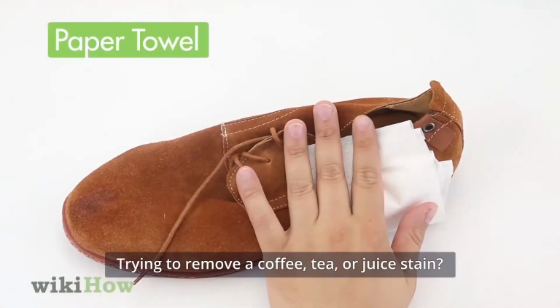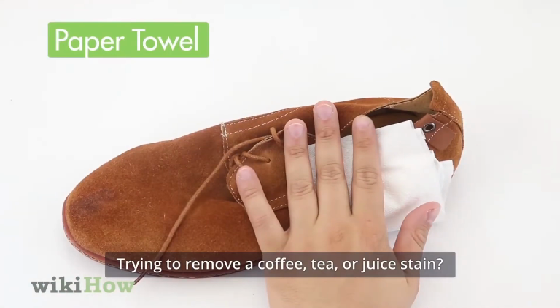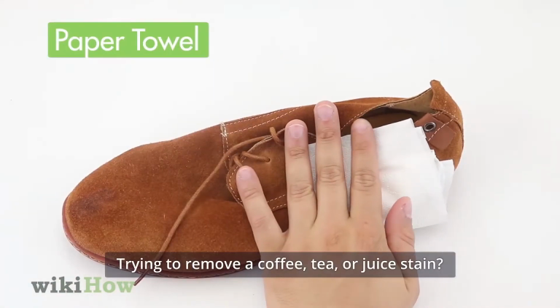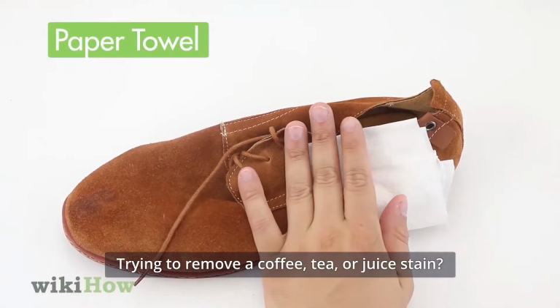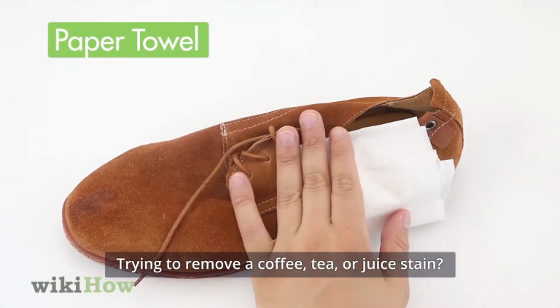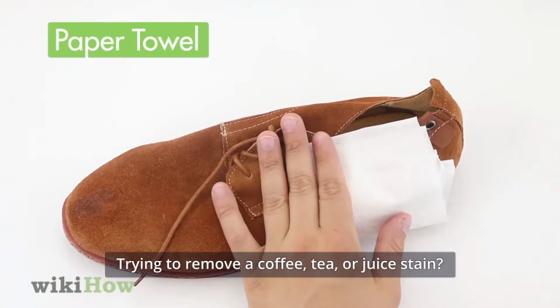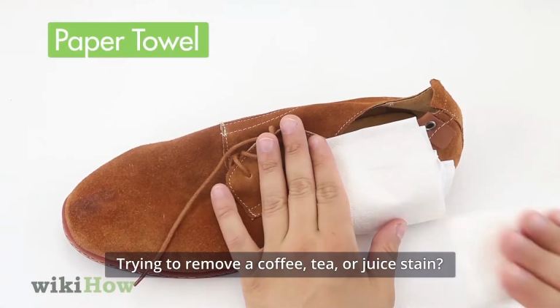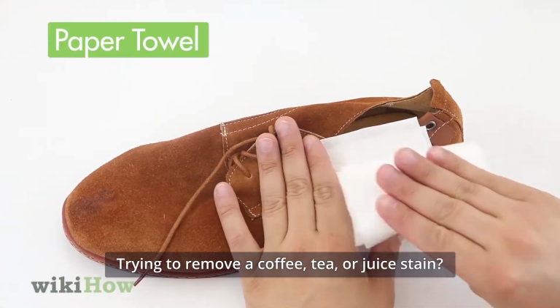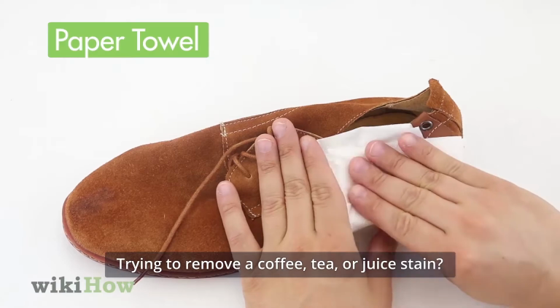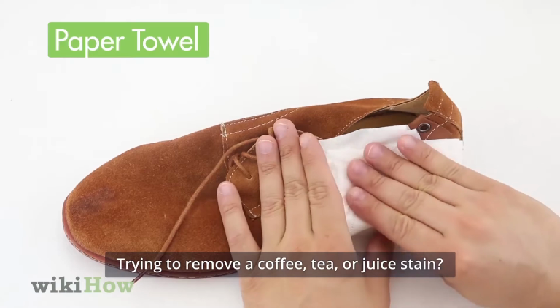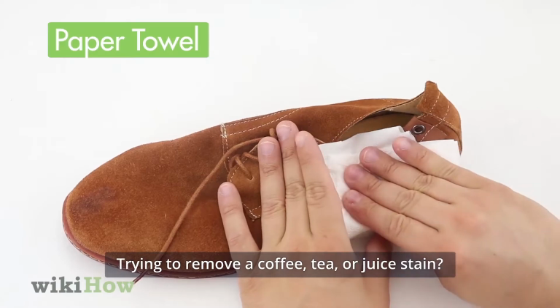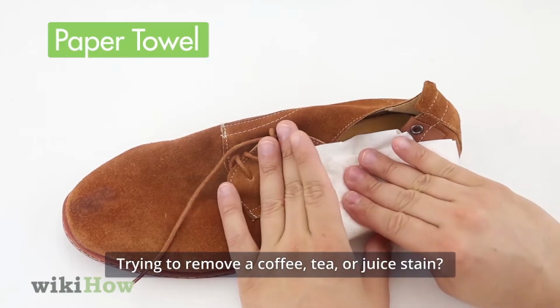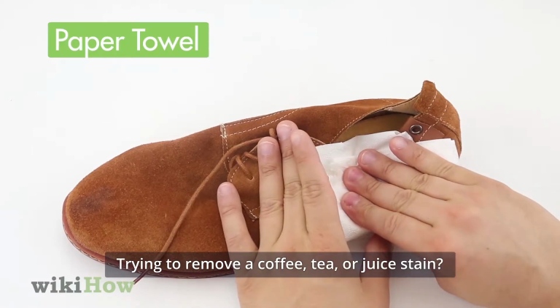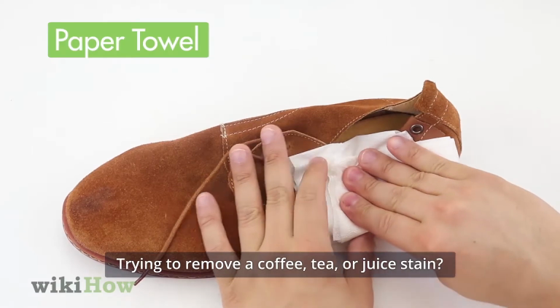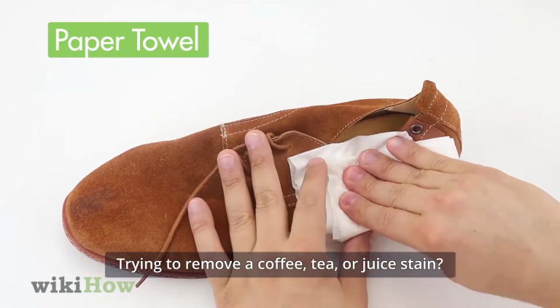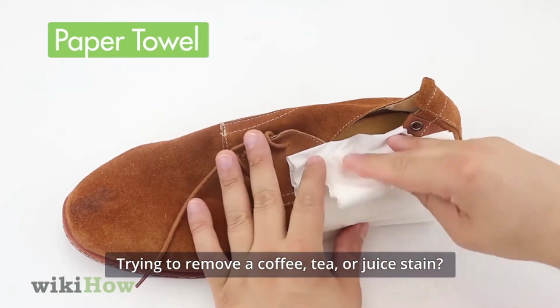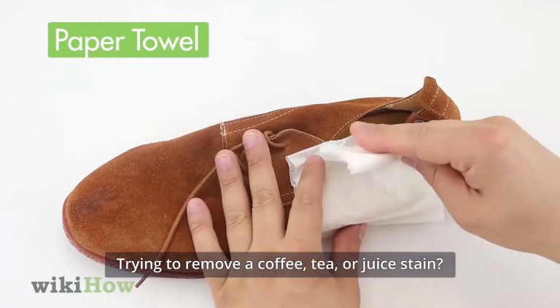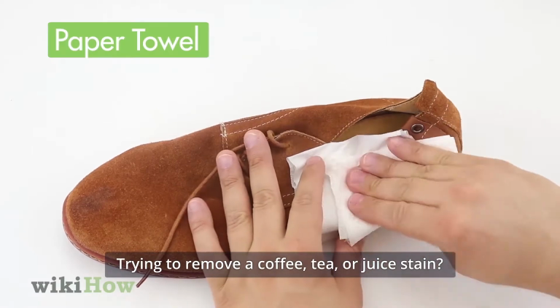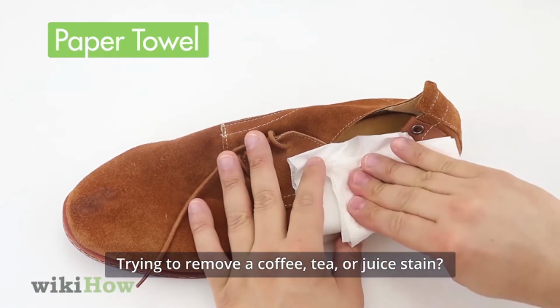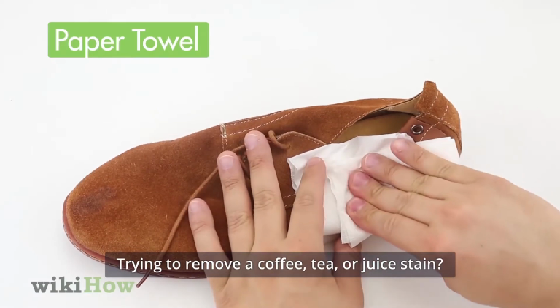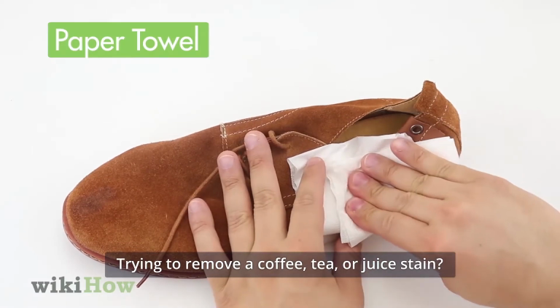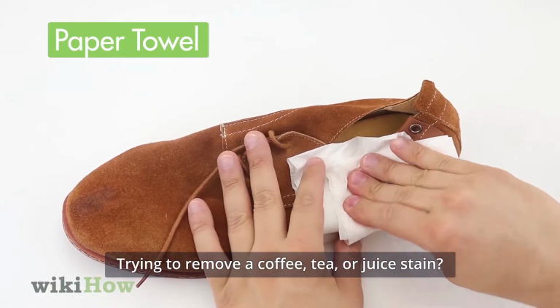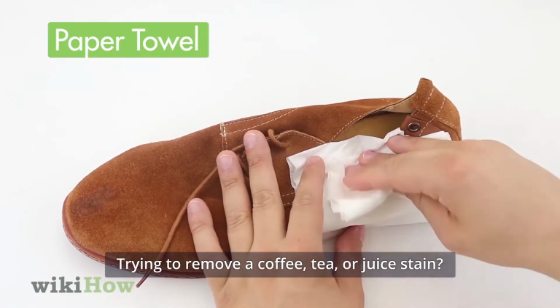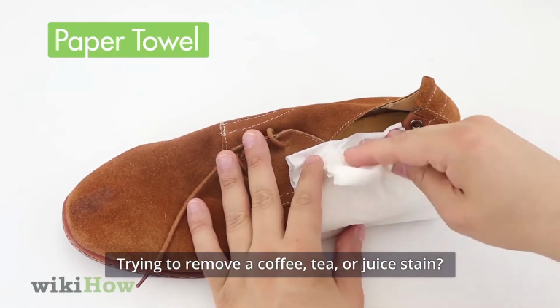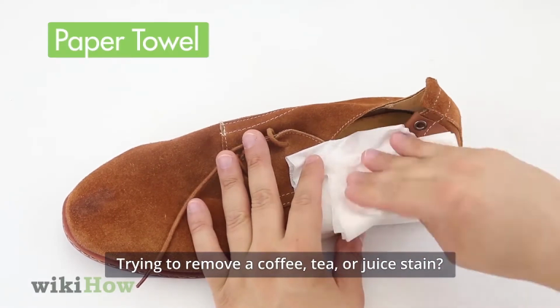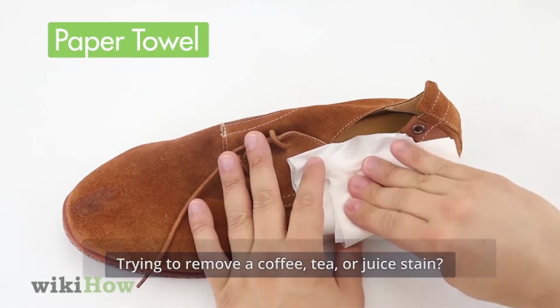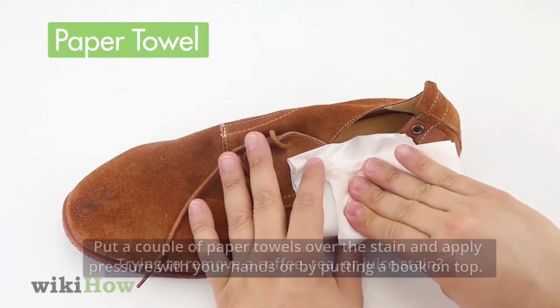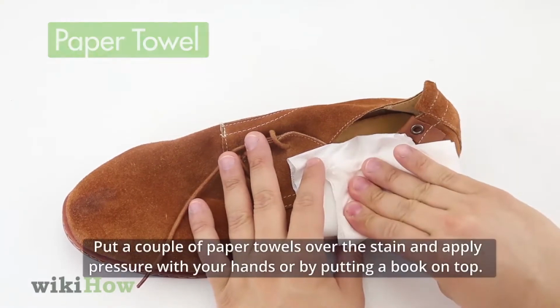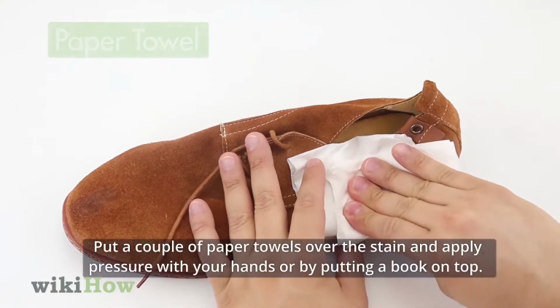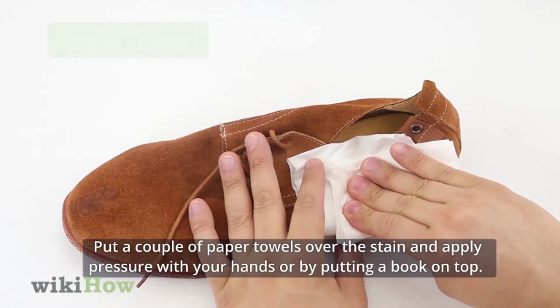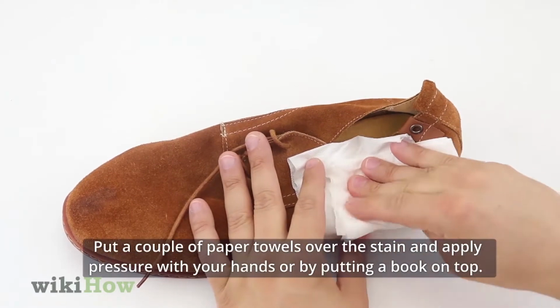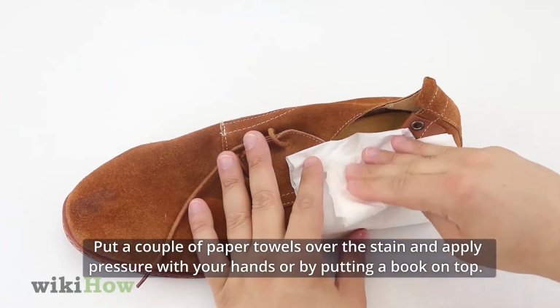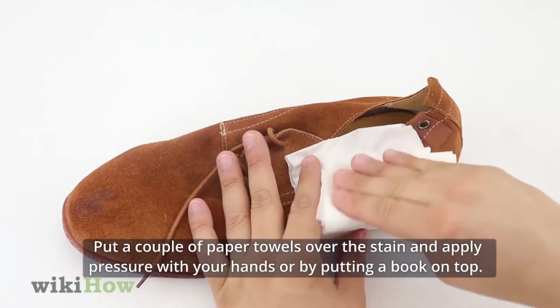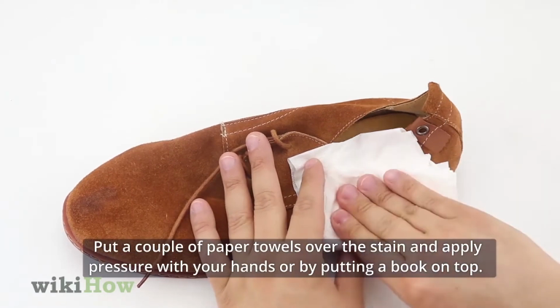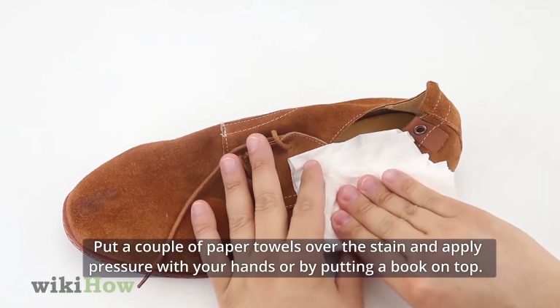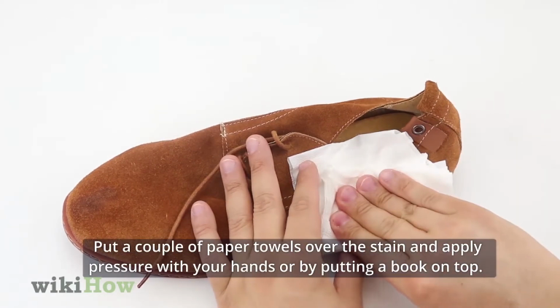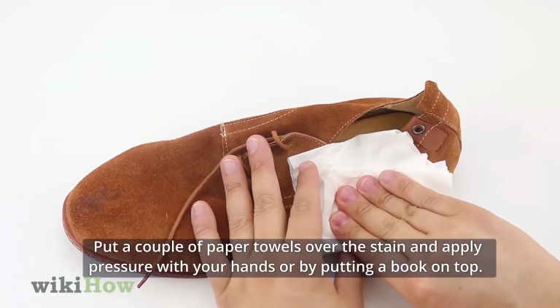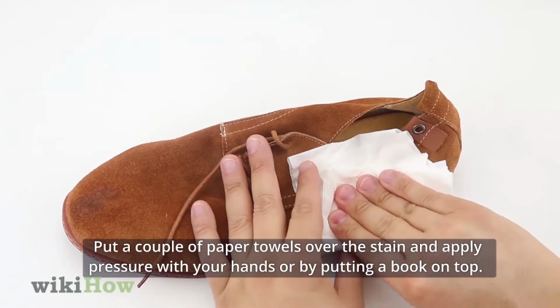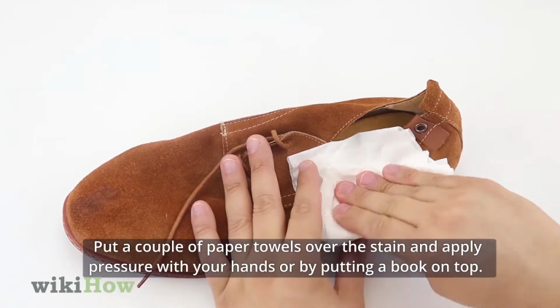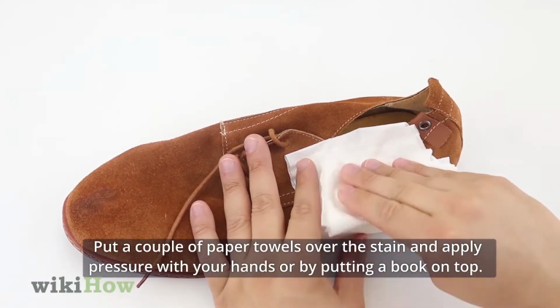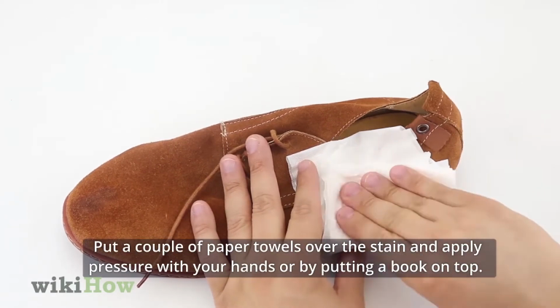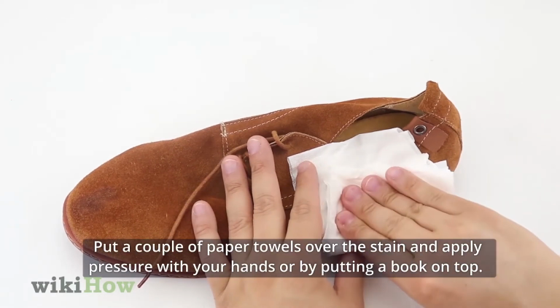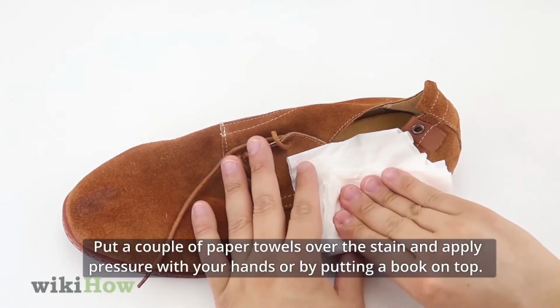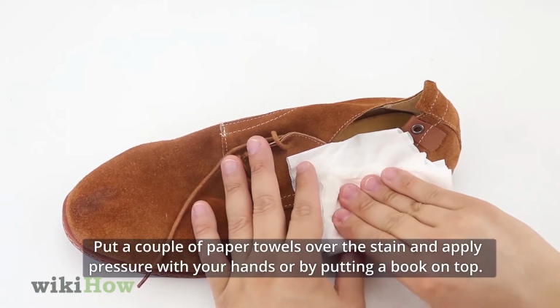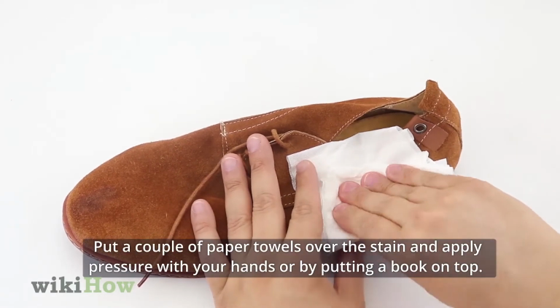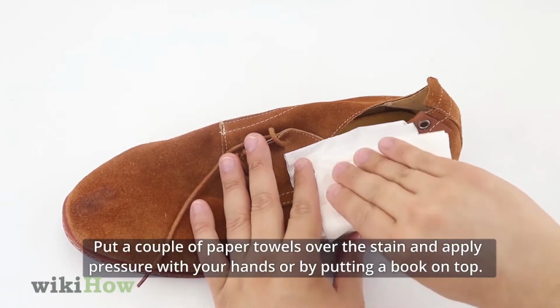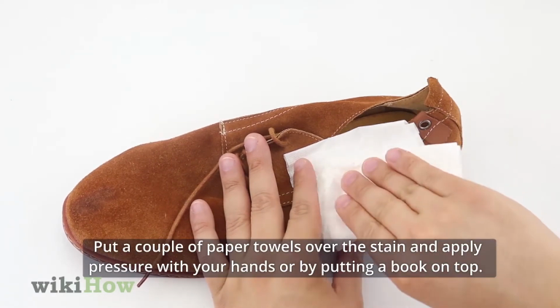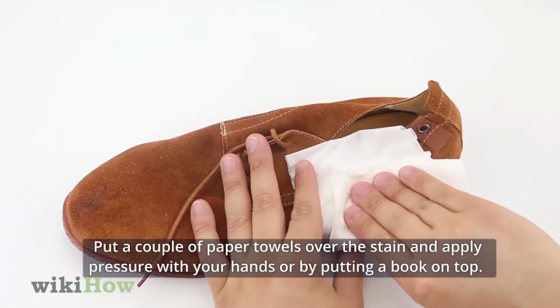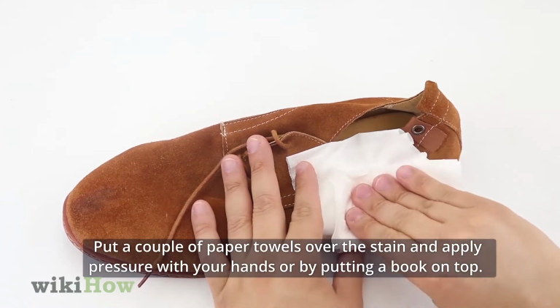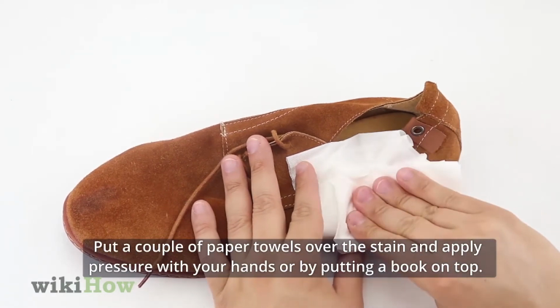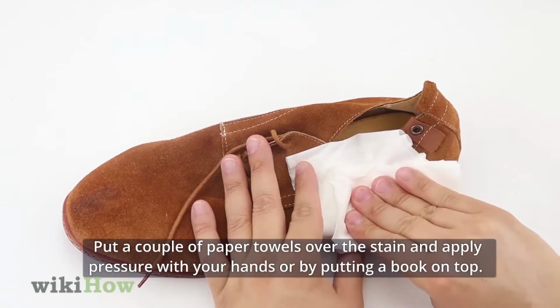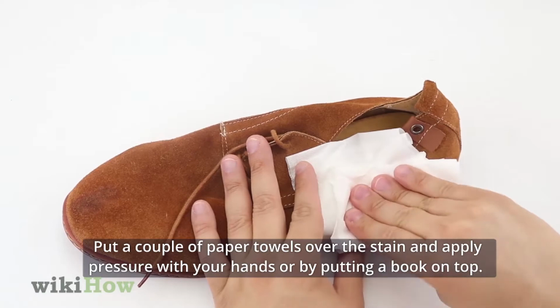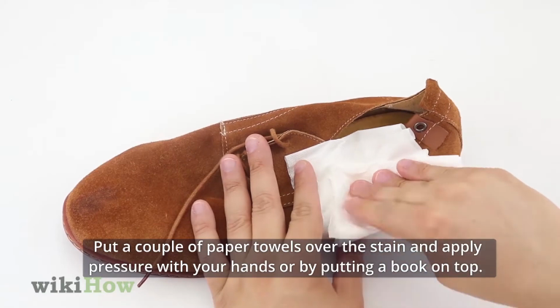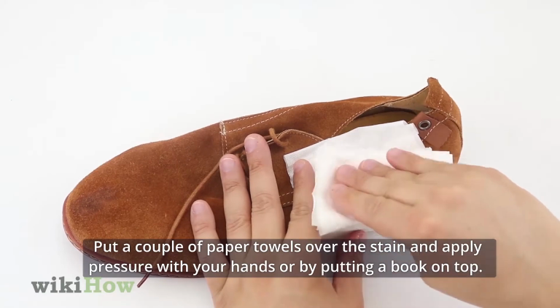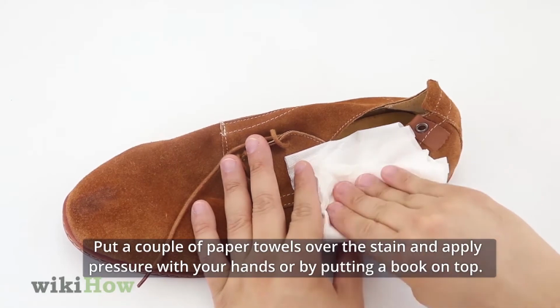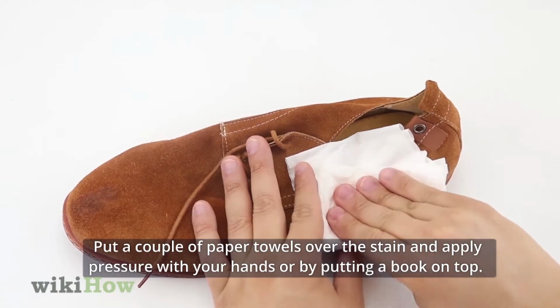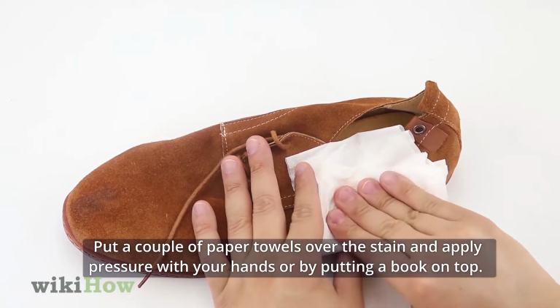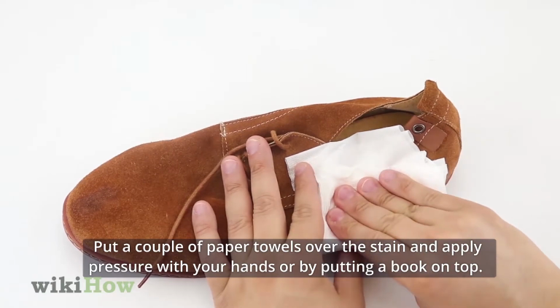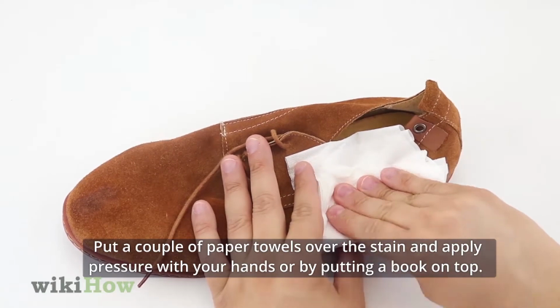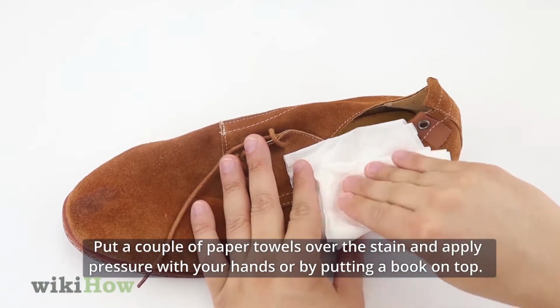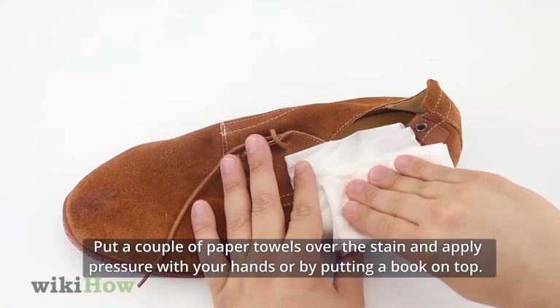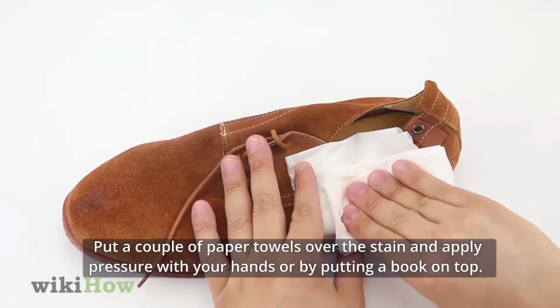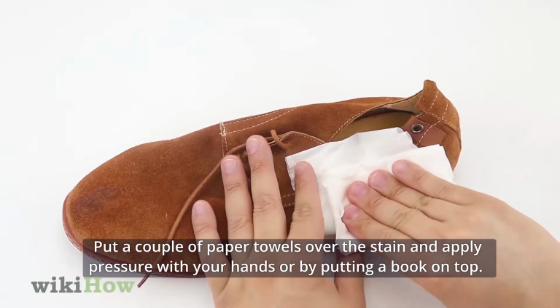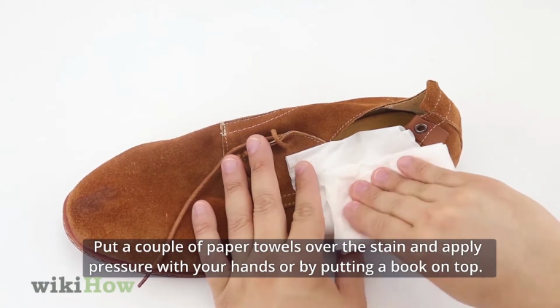Trying to remove a coffee, tea, or juice stain? Put a couple of paper towels over the stain and apply pressure with your hands or by putting a book on top.